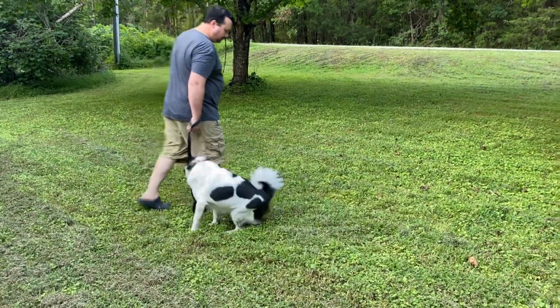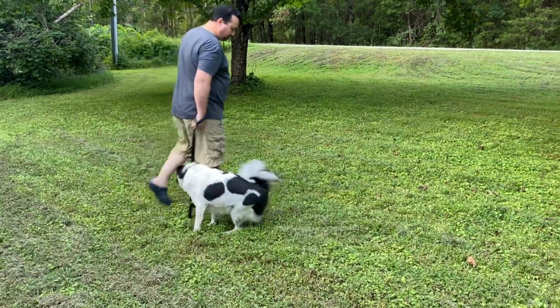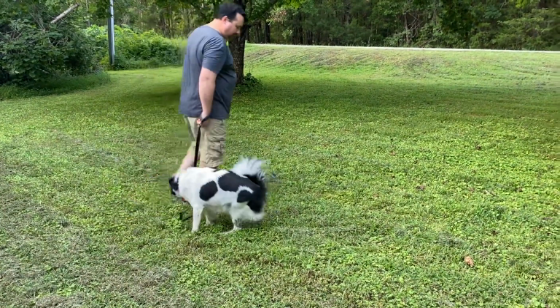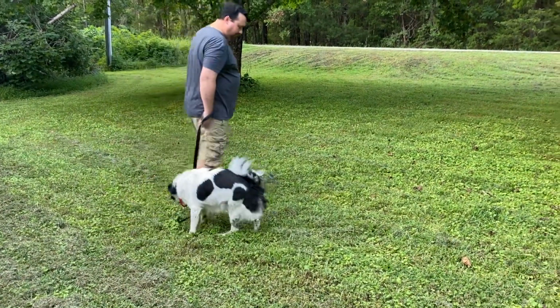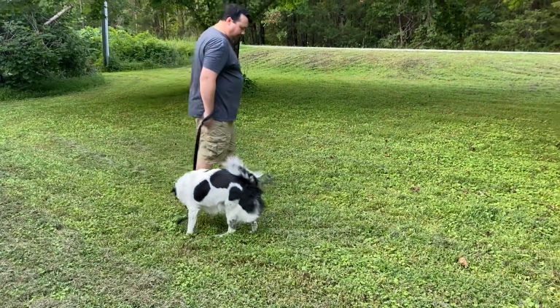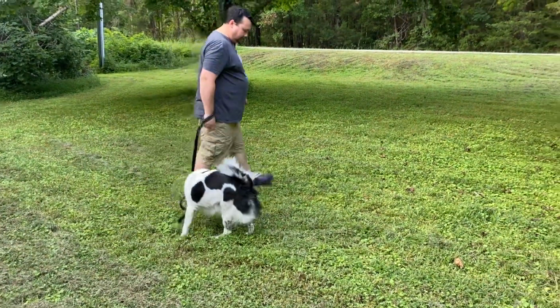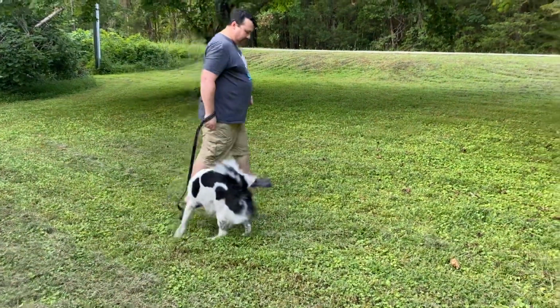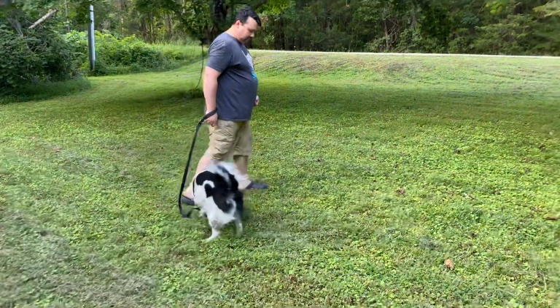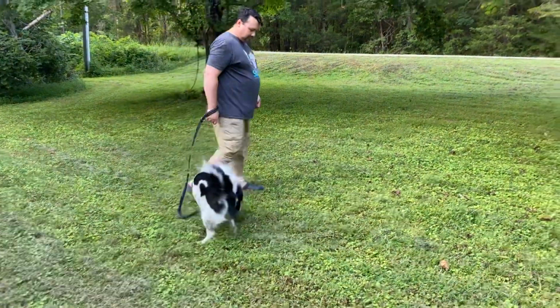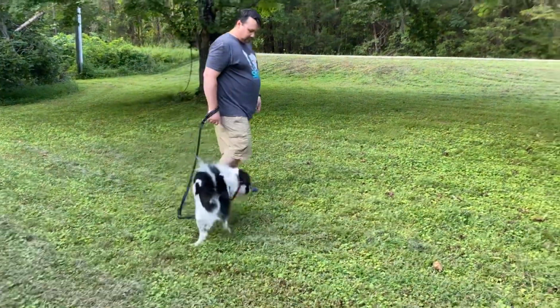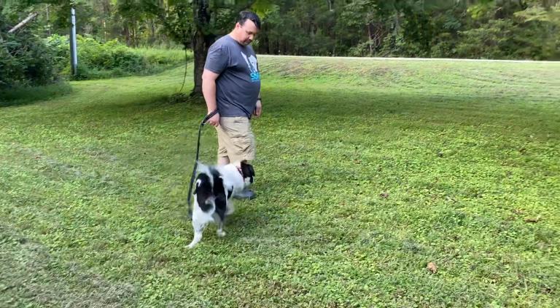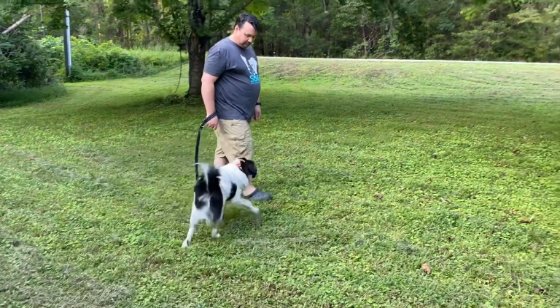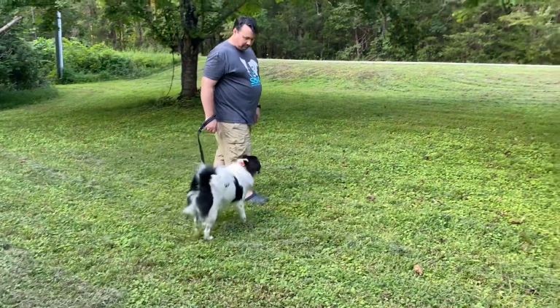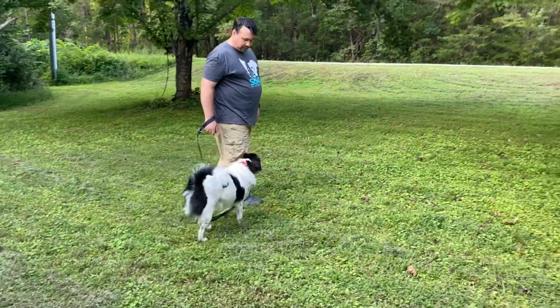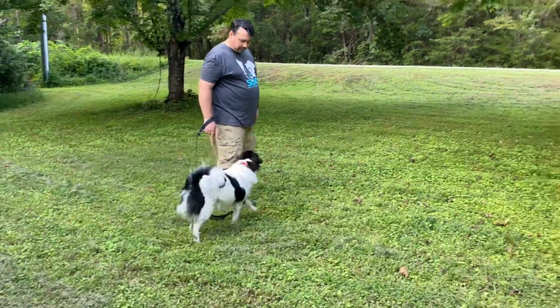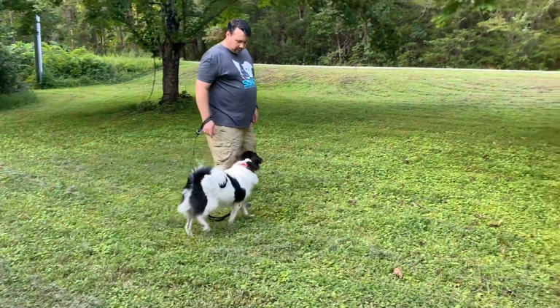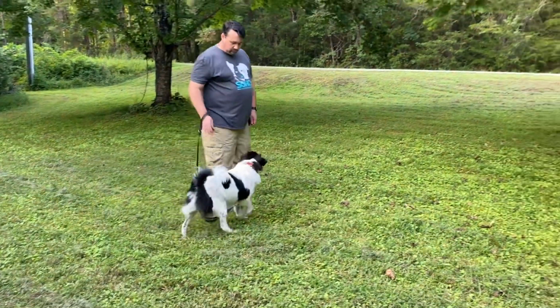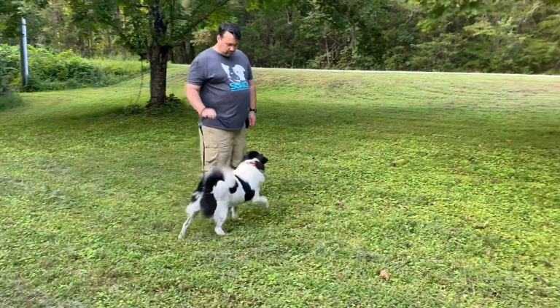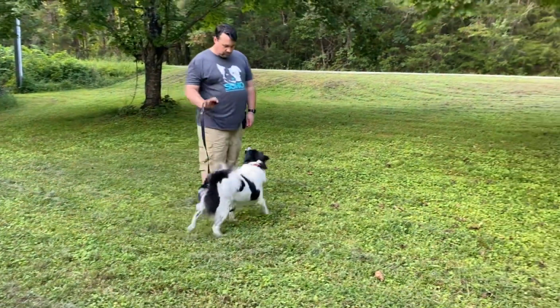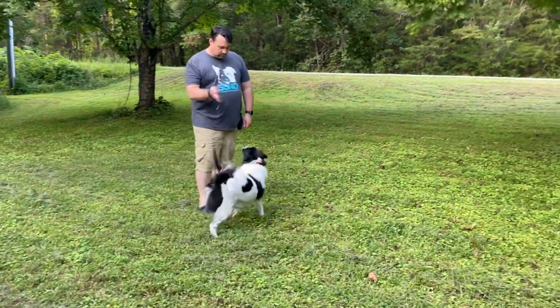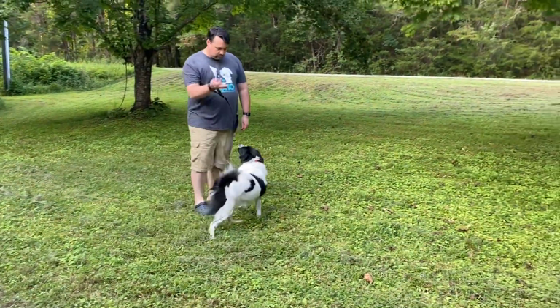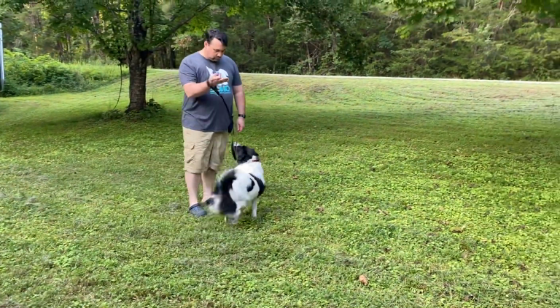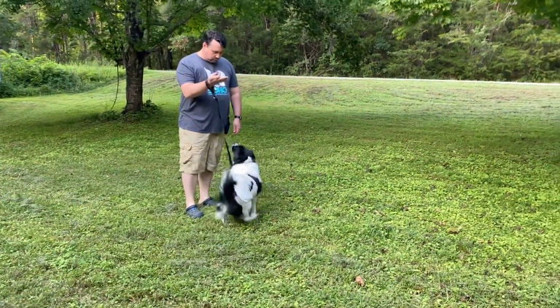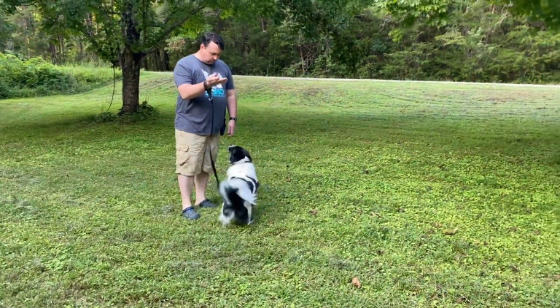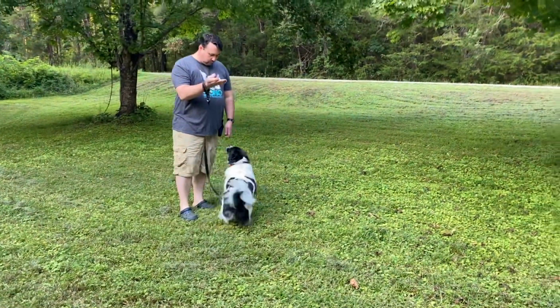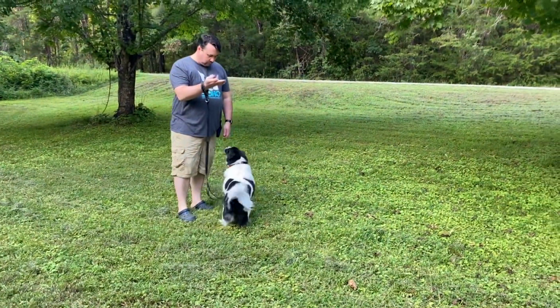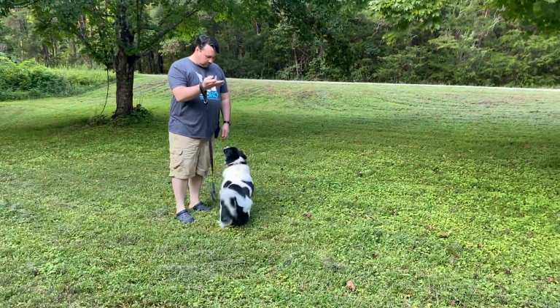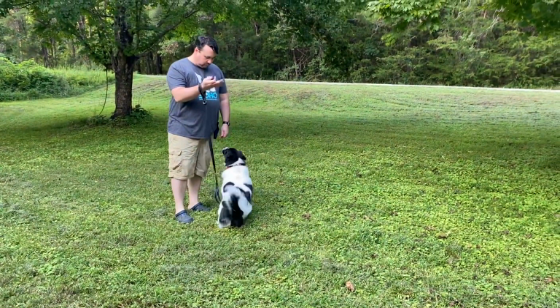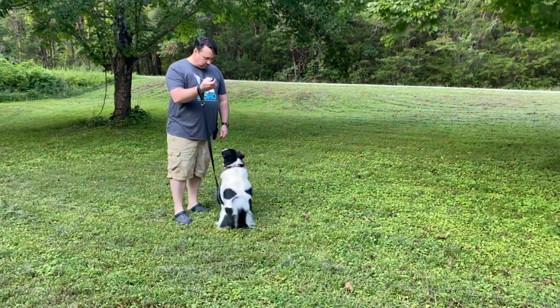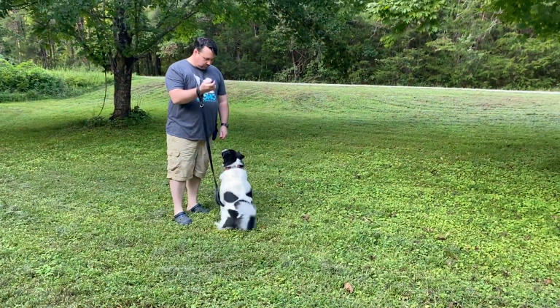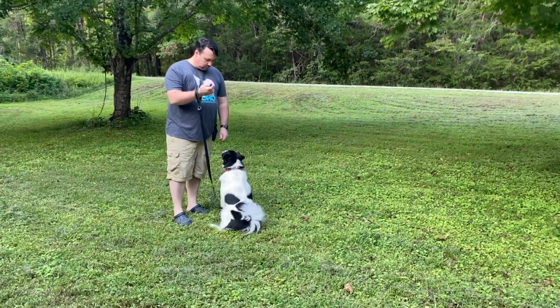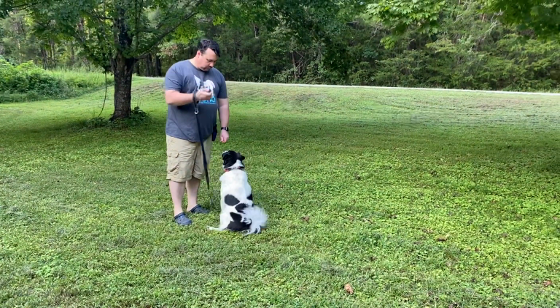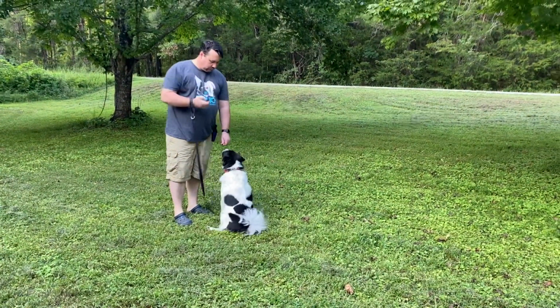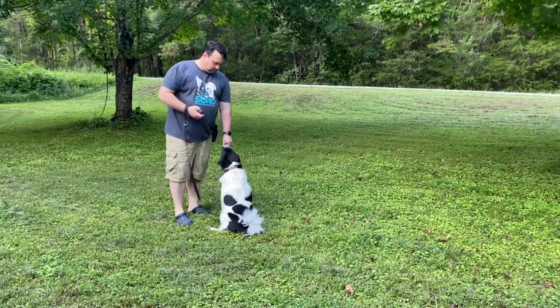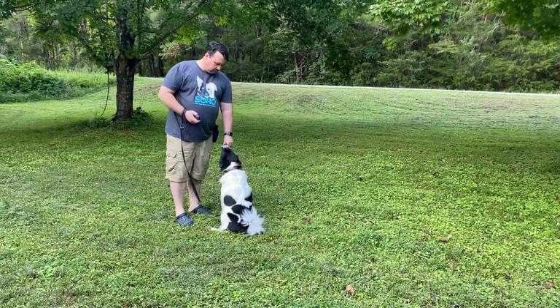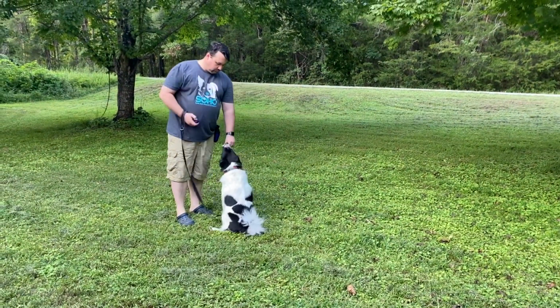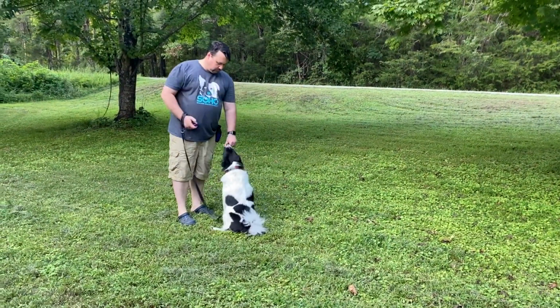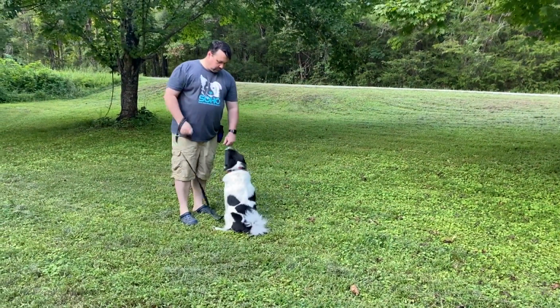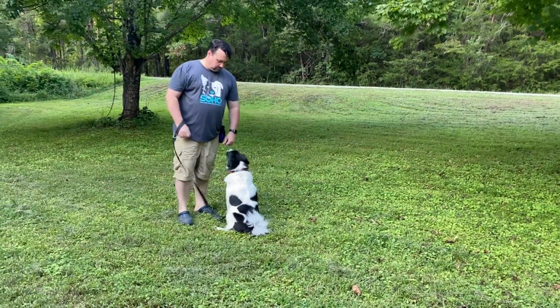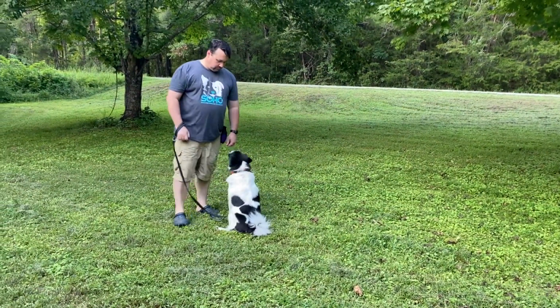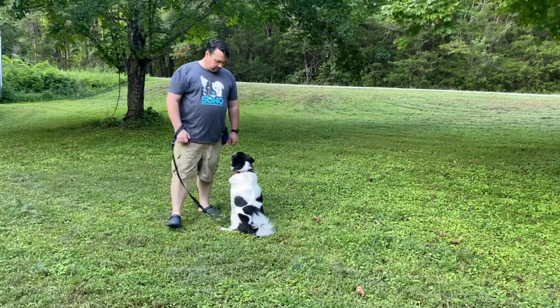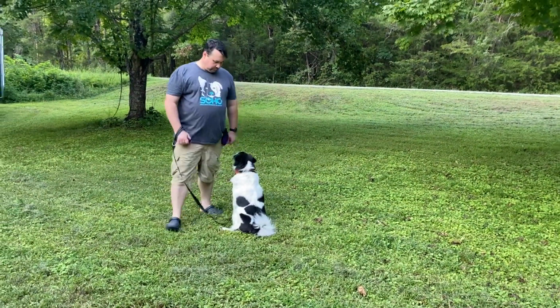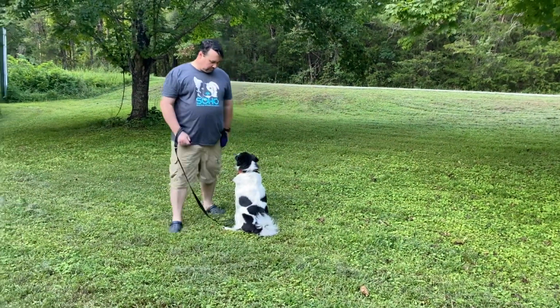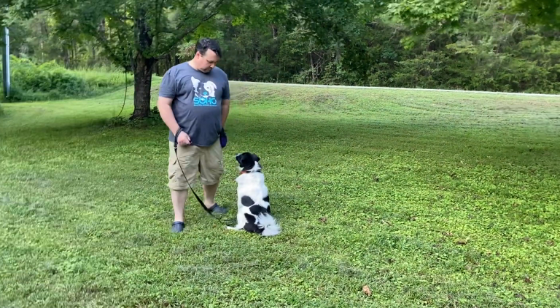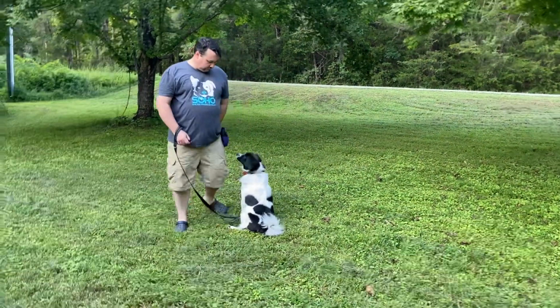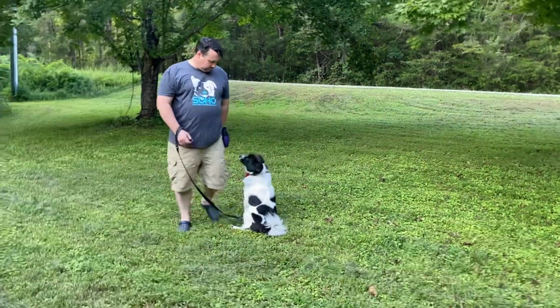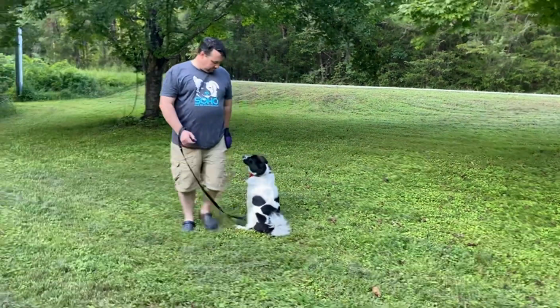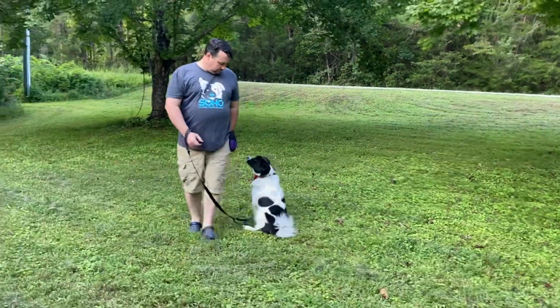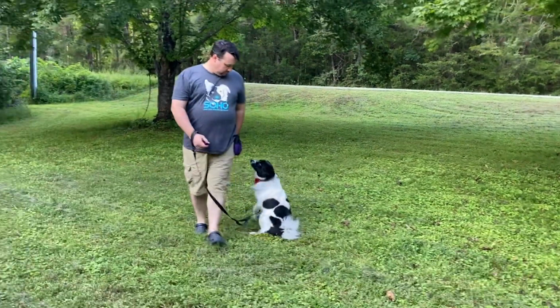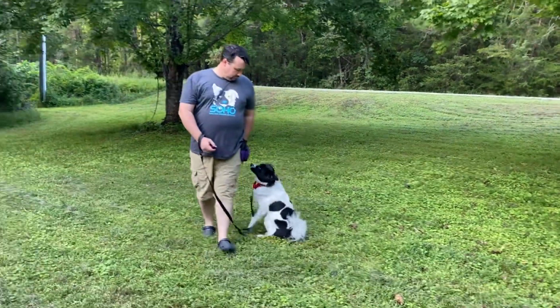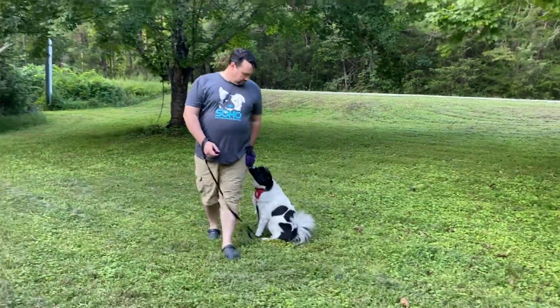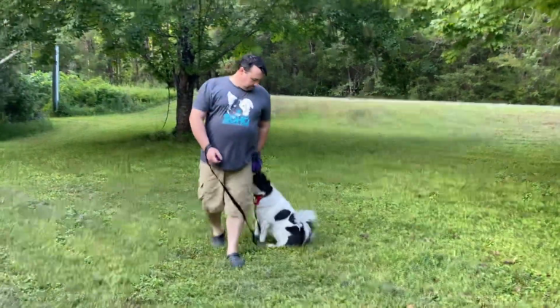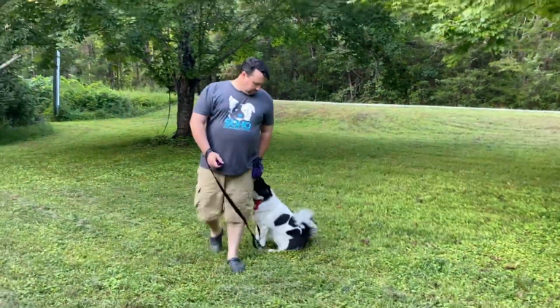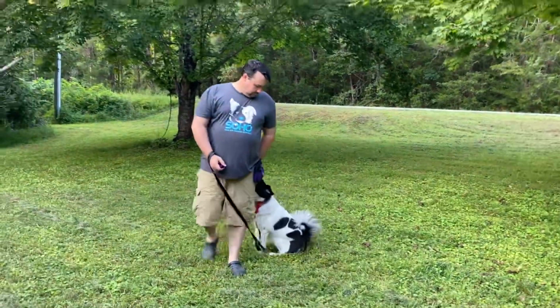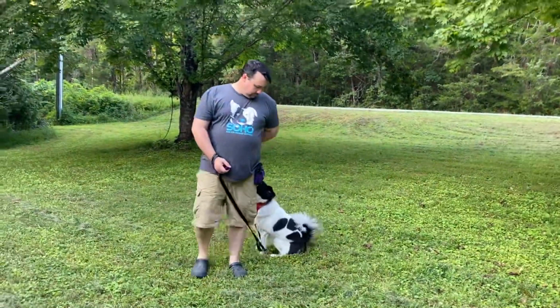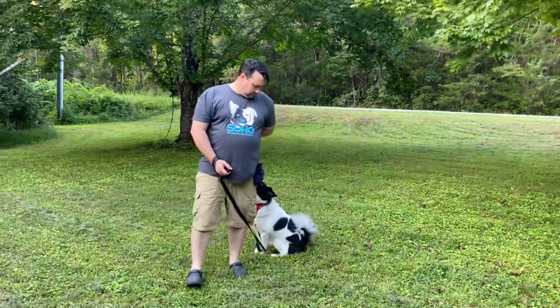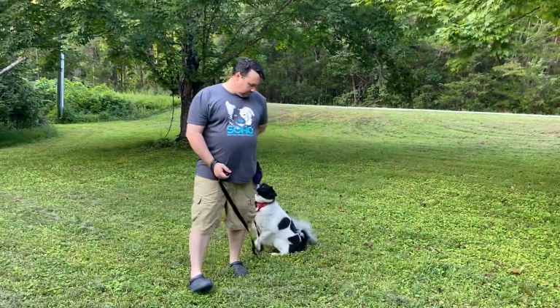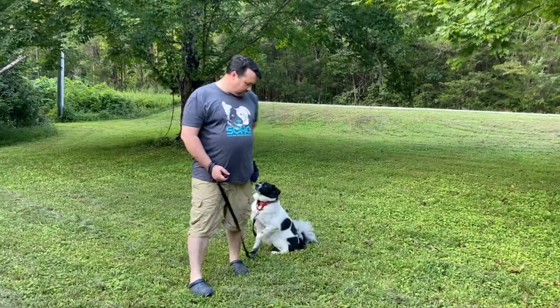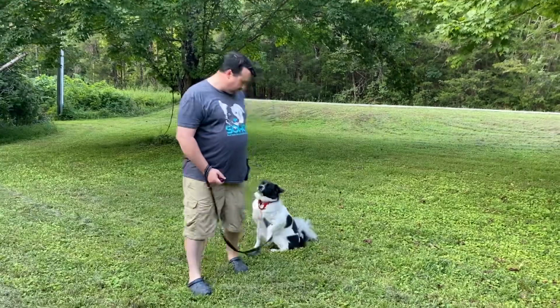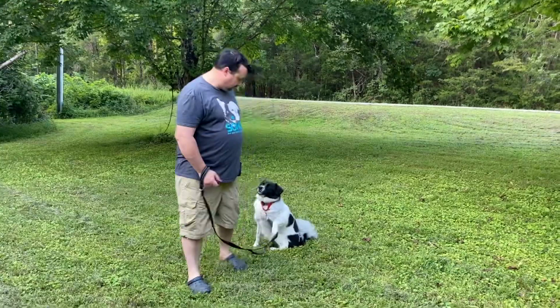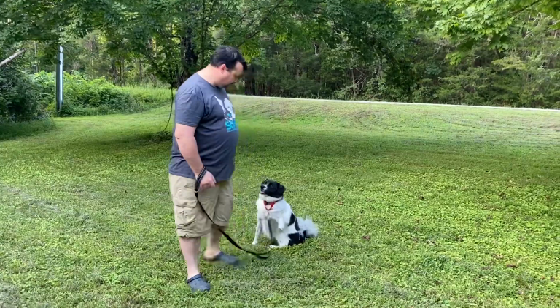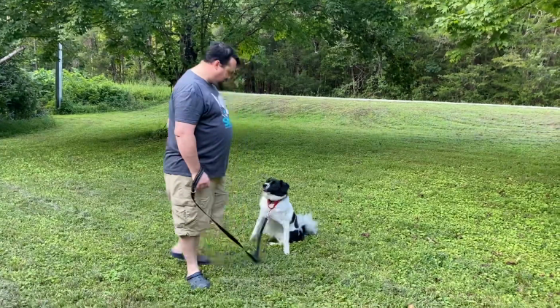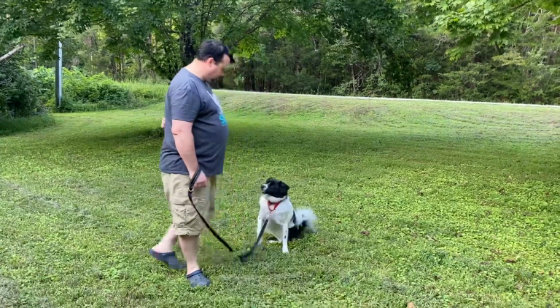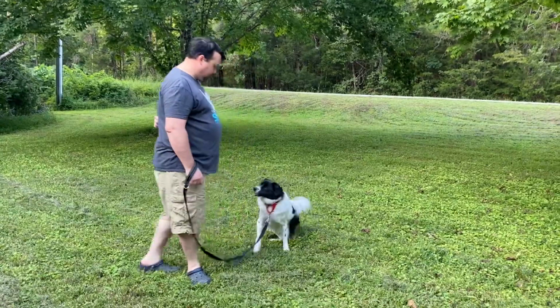Do it again, one more time. That's a good sit. He's getting some good attention there, and that's what we're looking for.